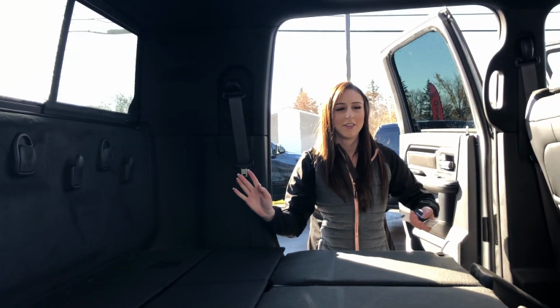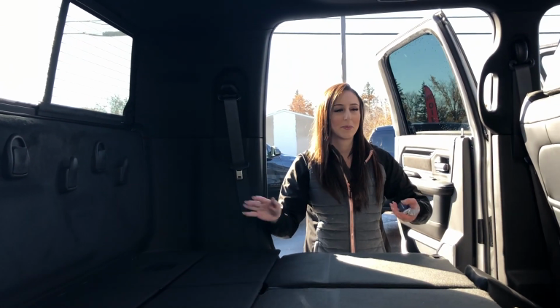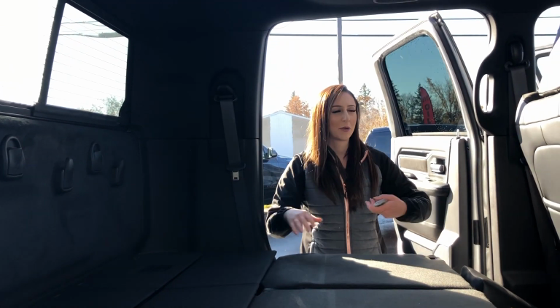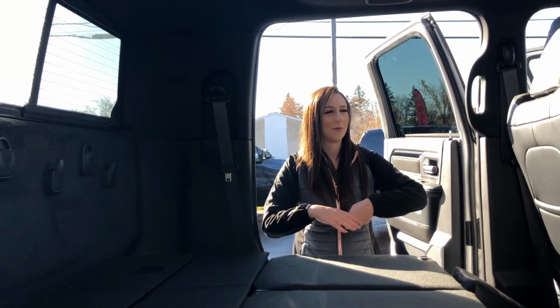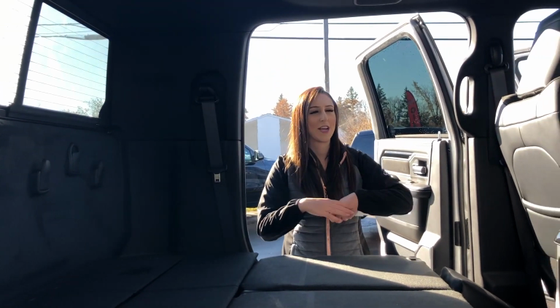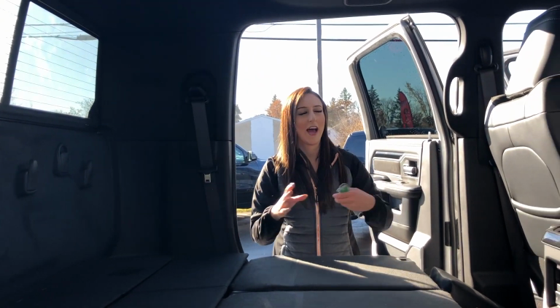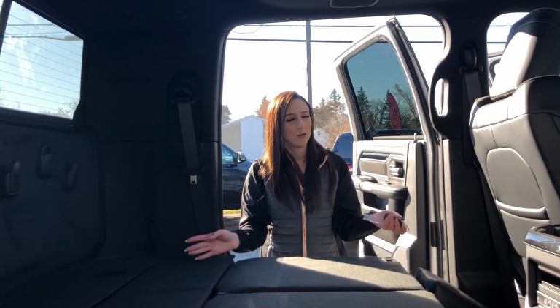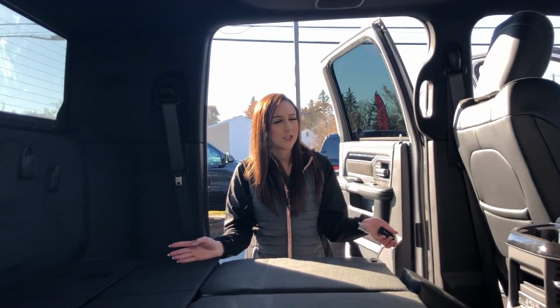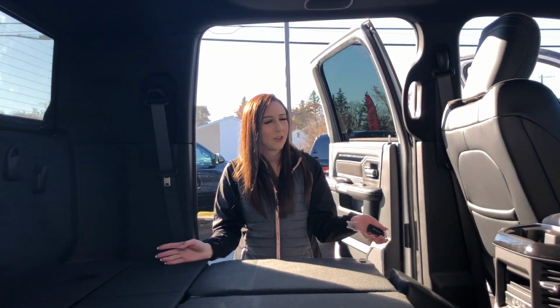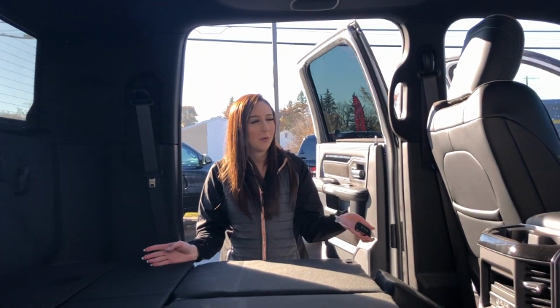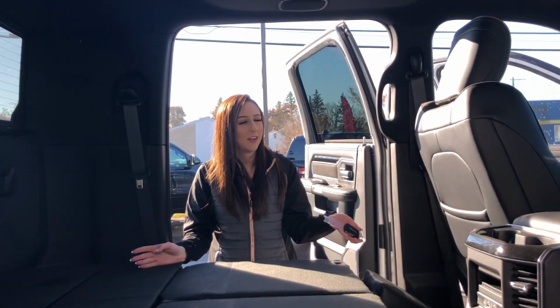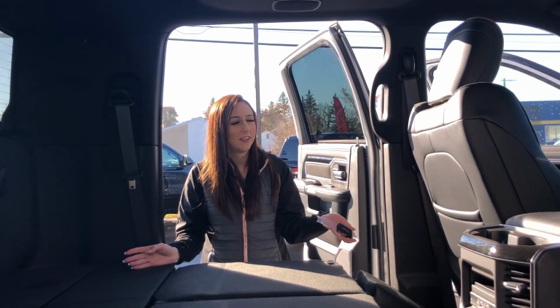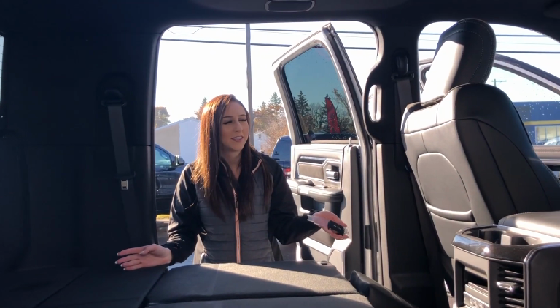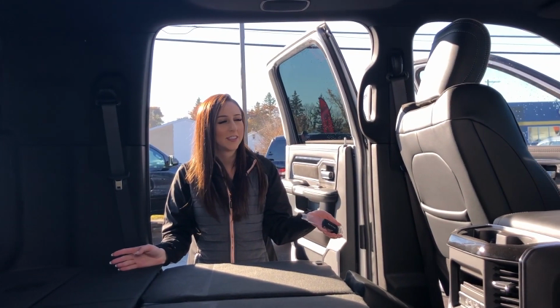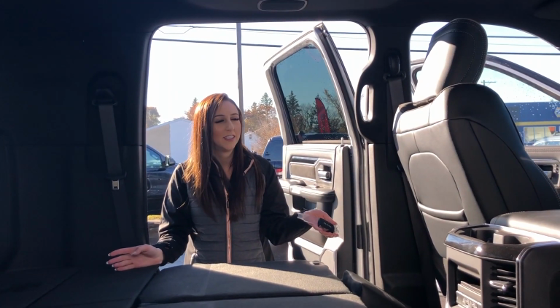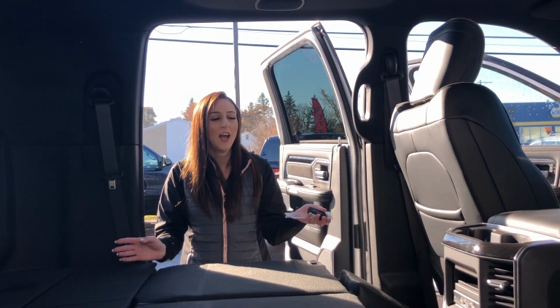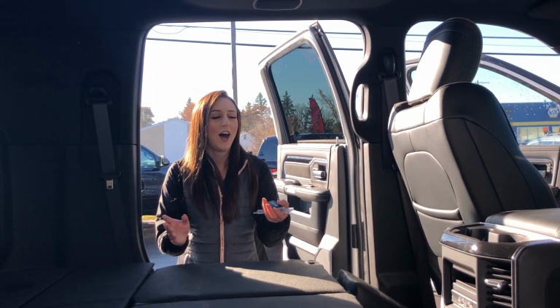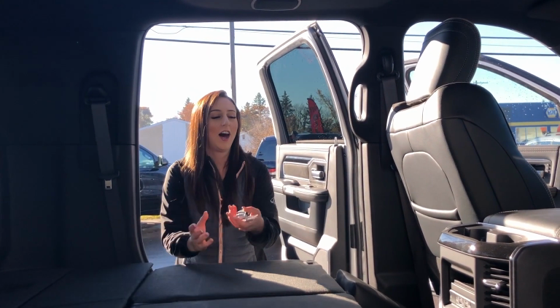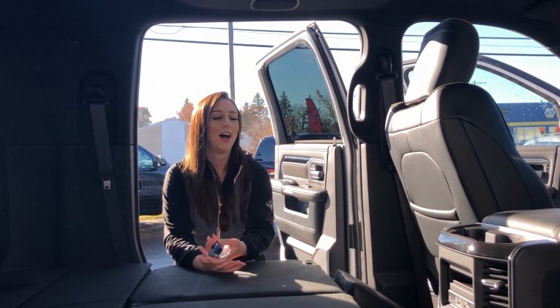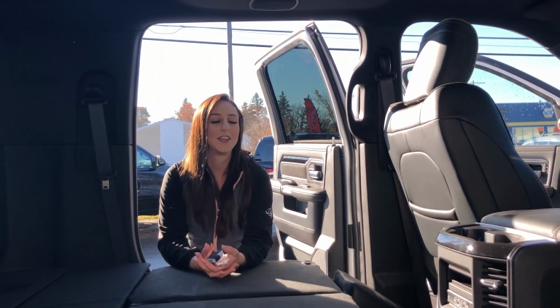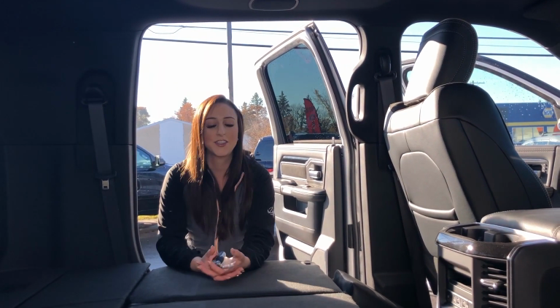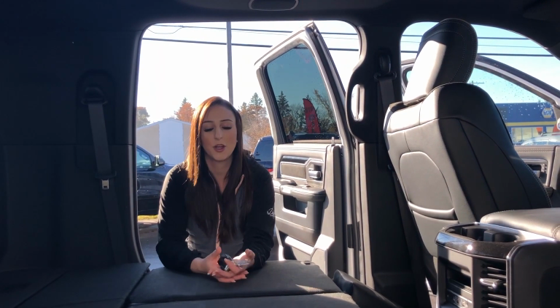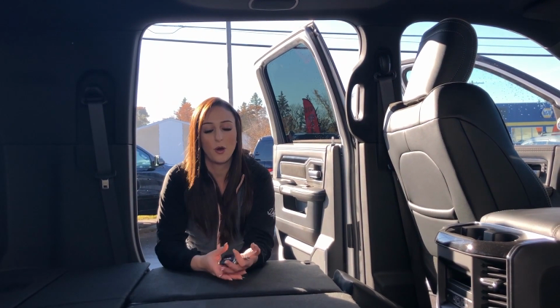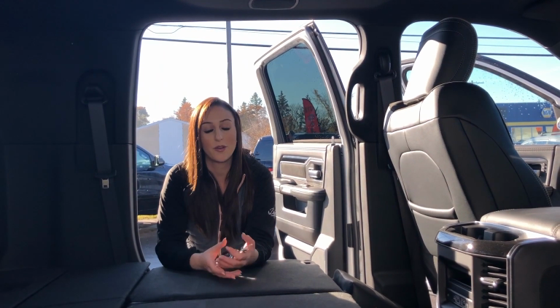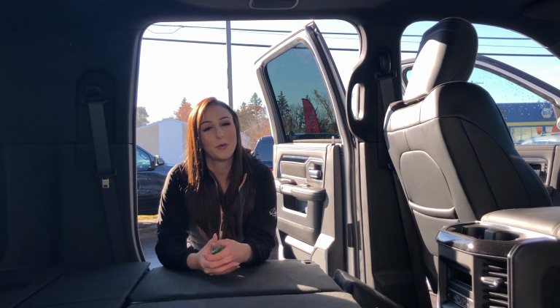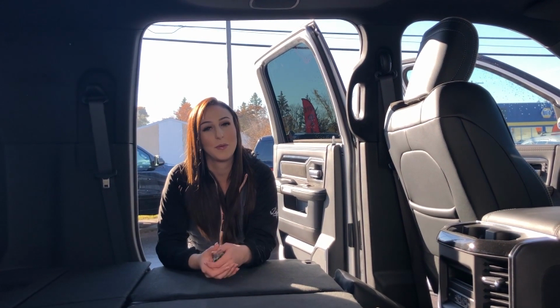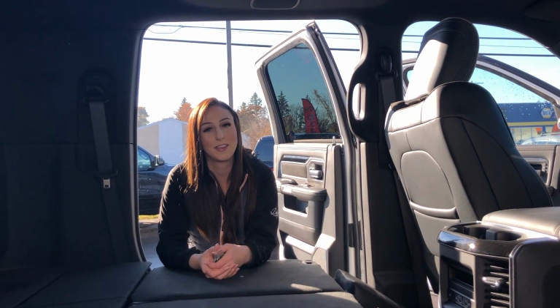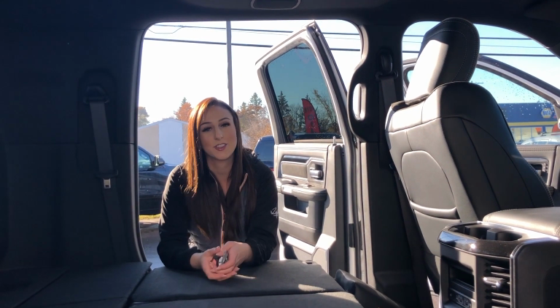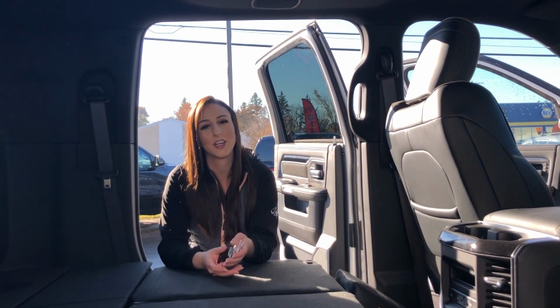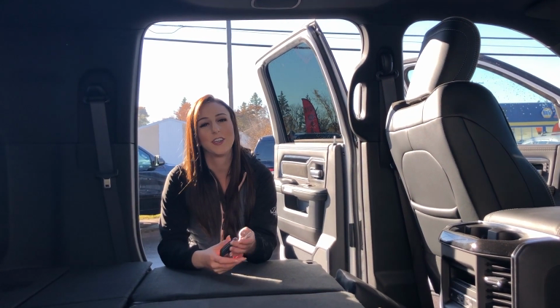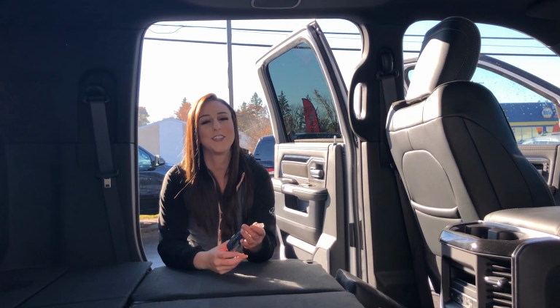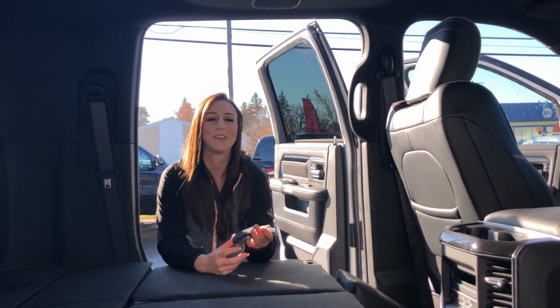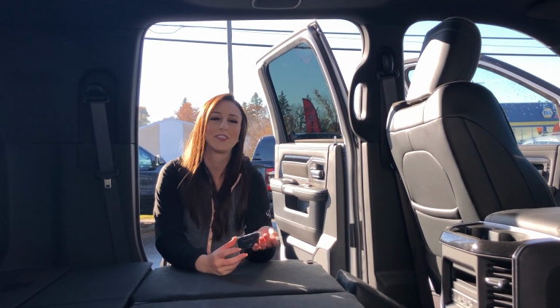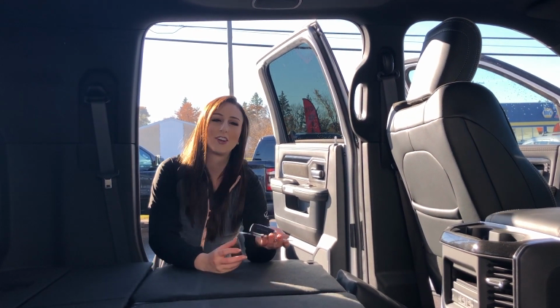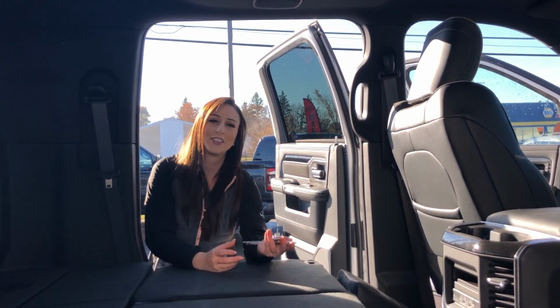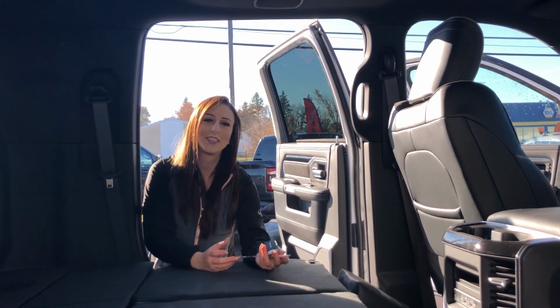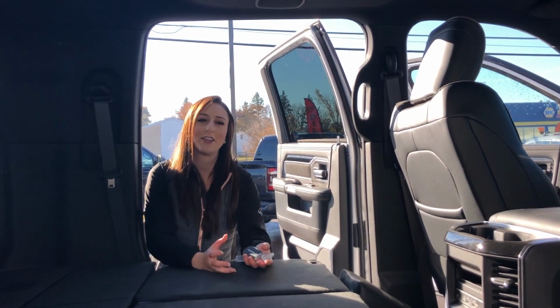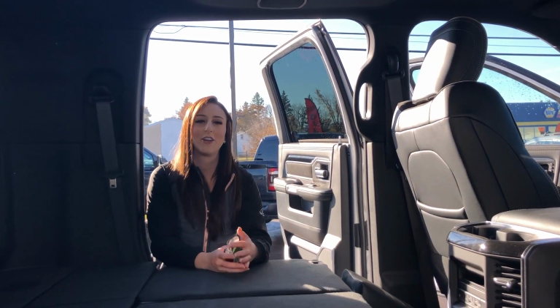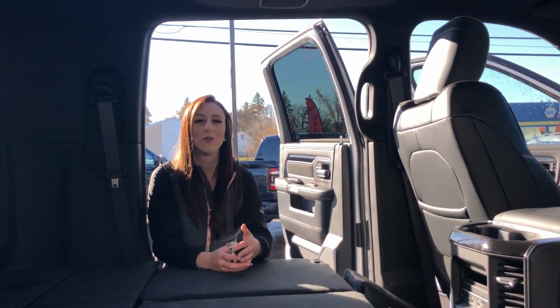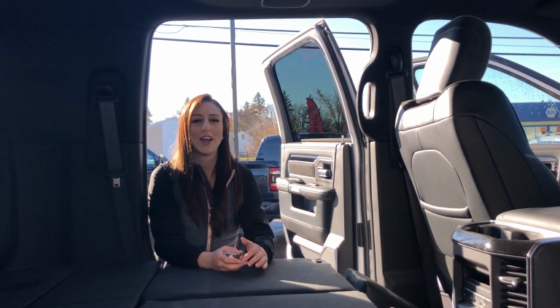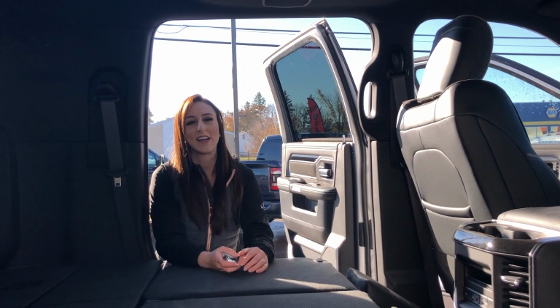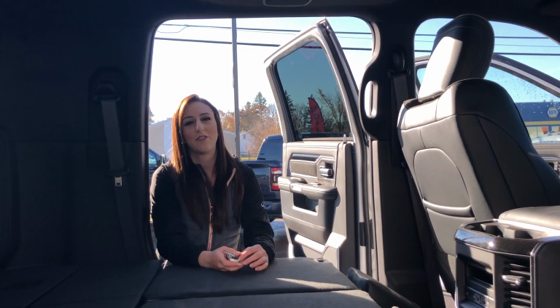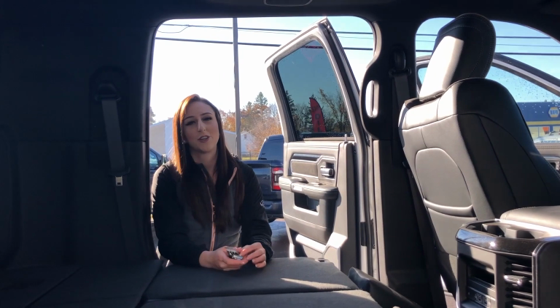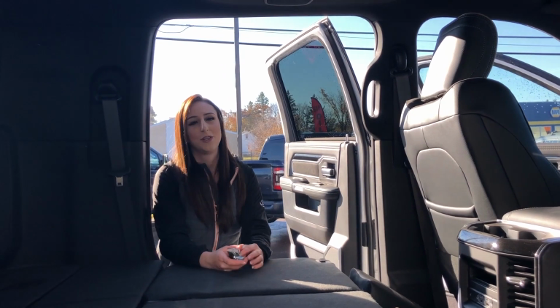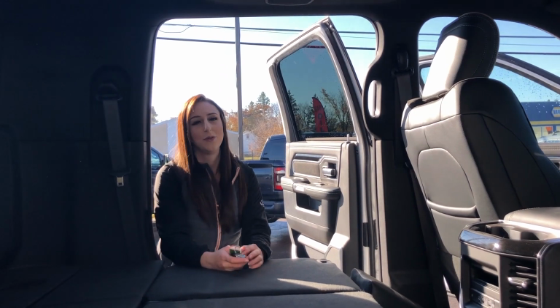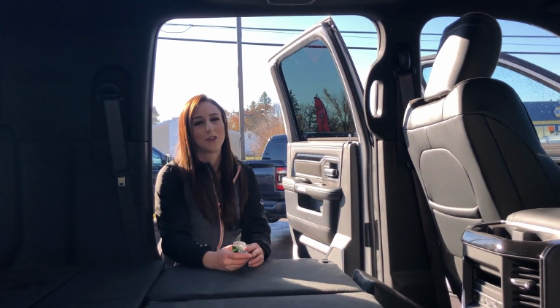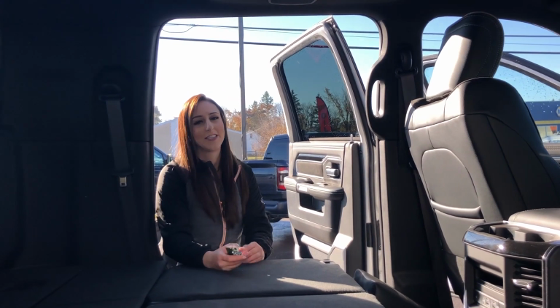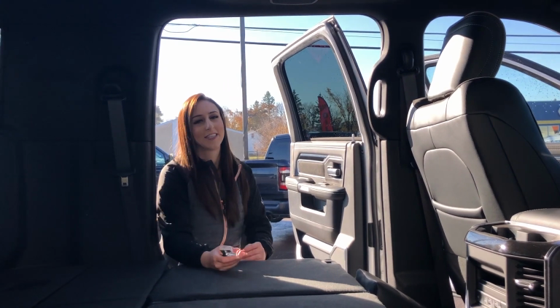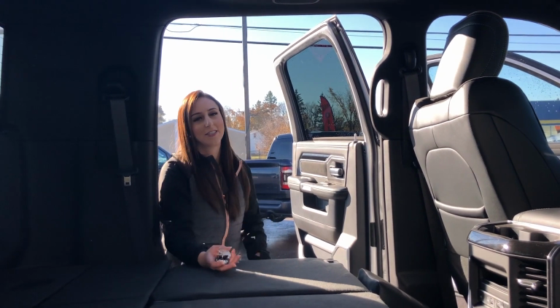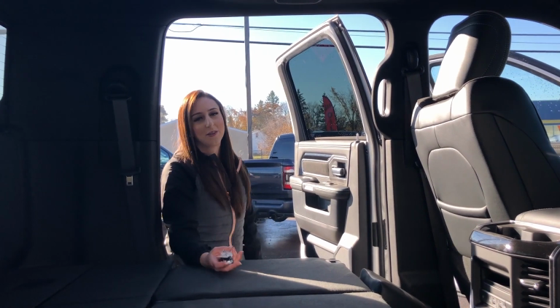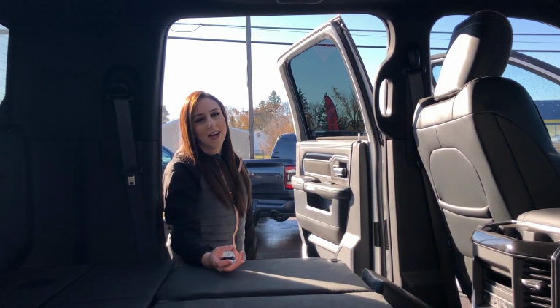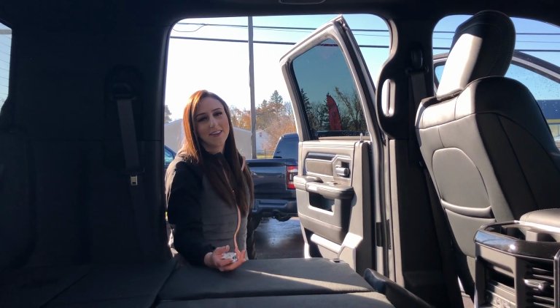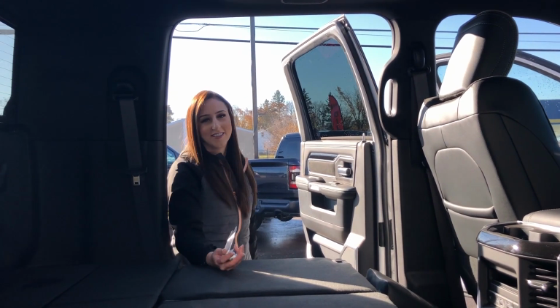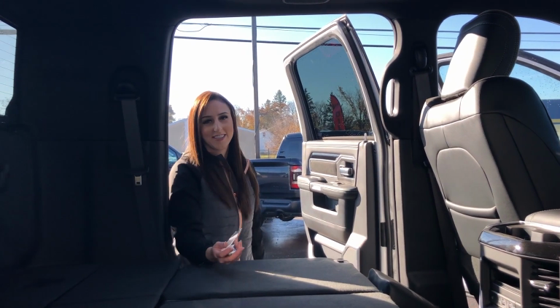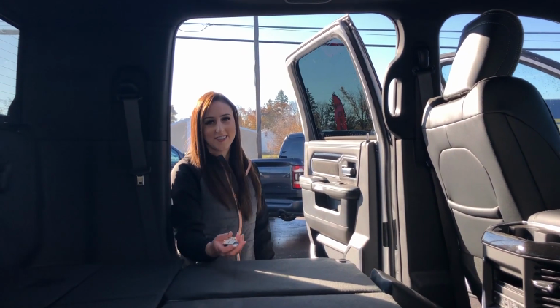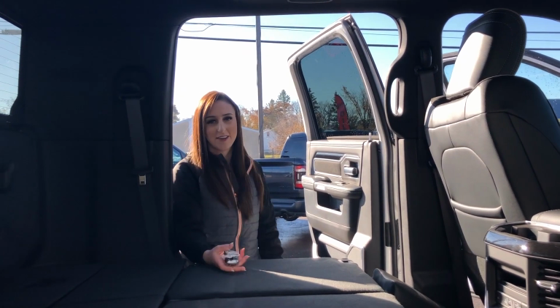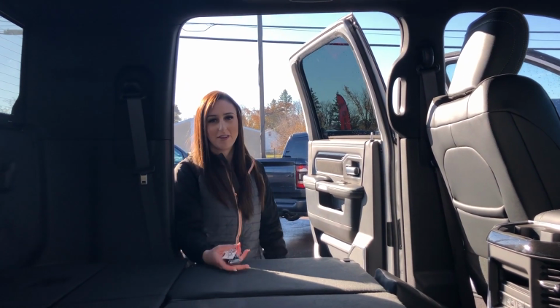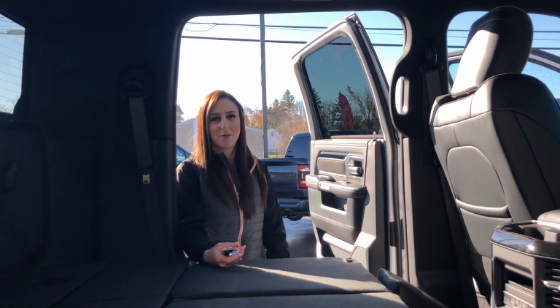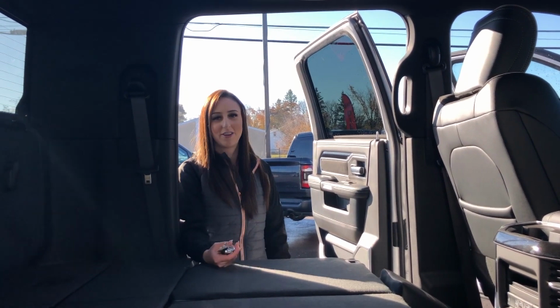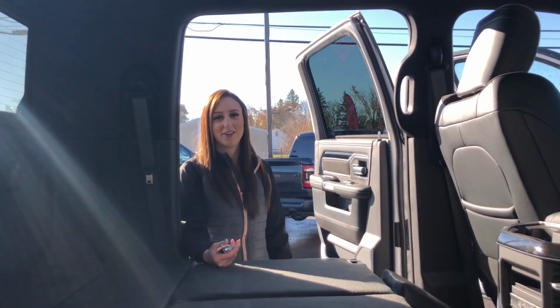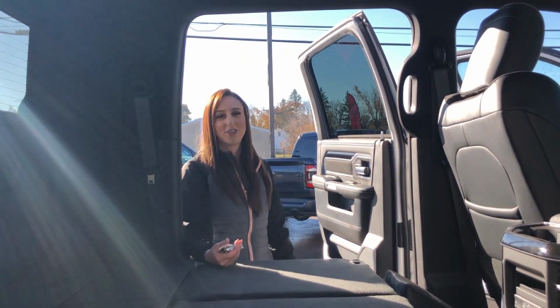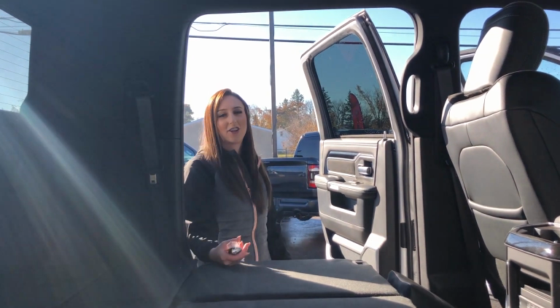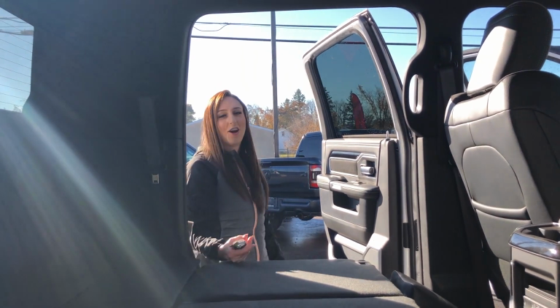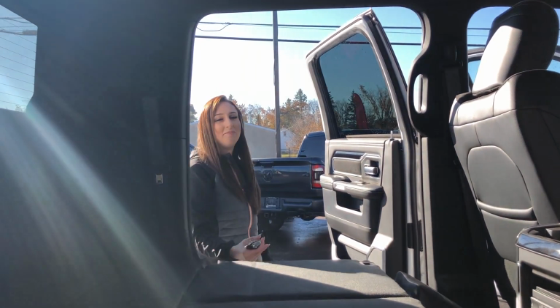This is pretty much a house on wheels. If you want to make this truck yours, give us a call at 780-942-3629, or sales at redwaterdodge.com.